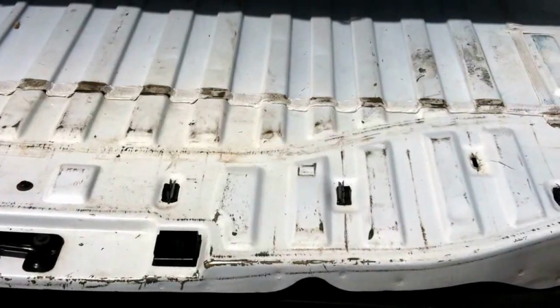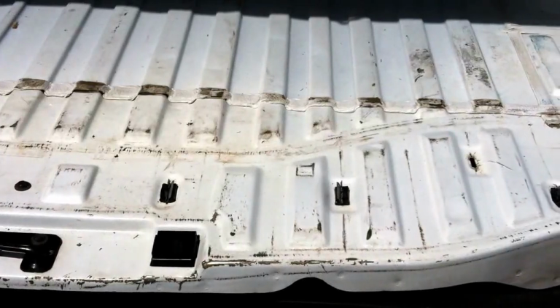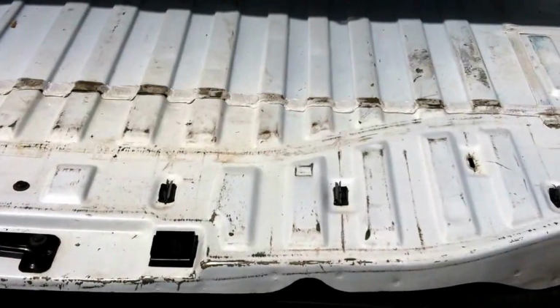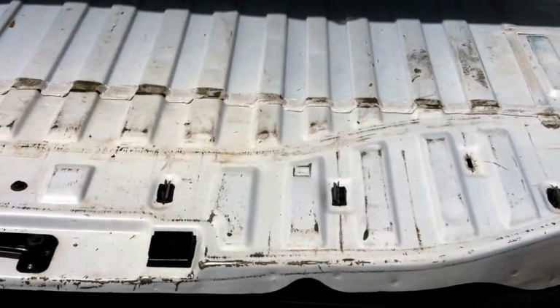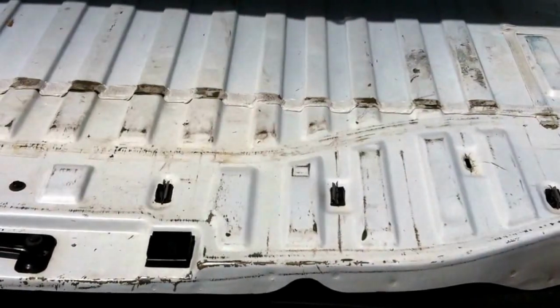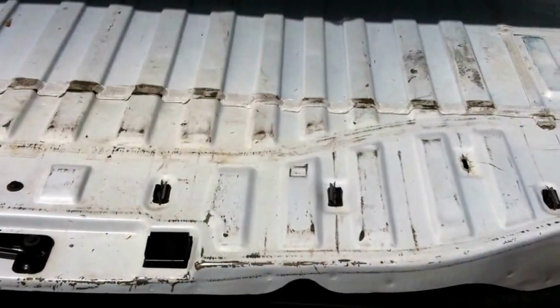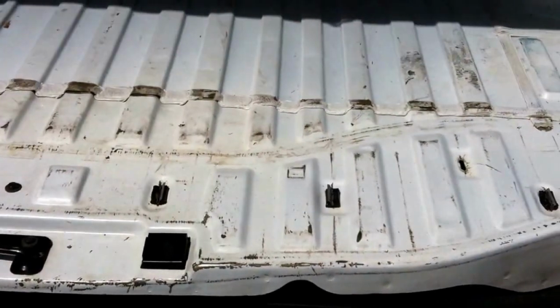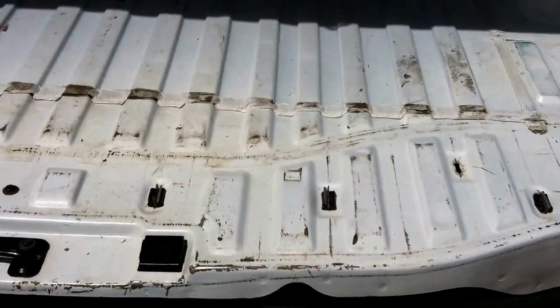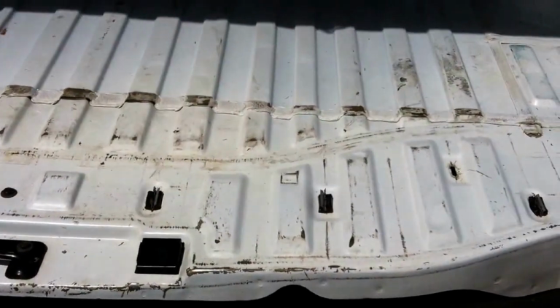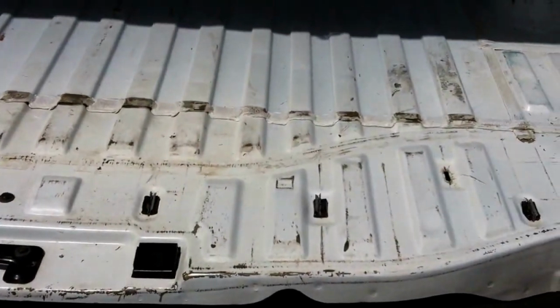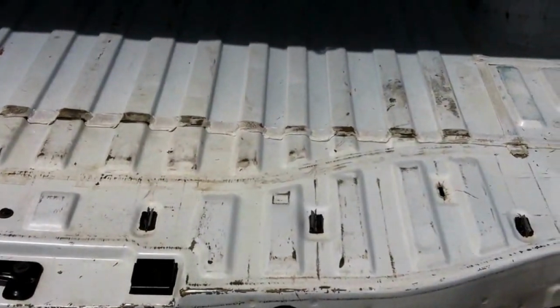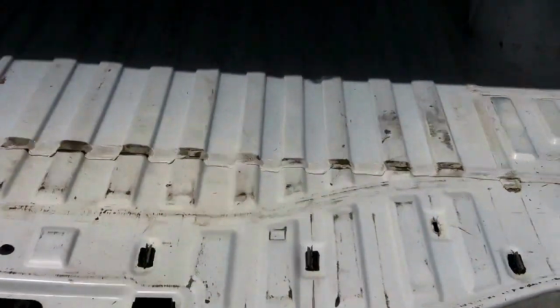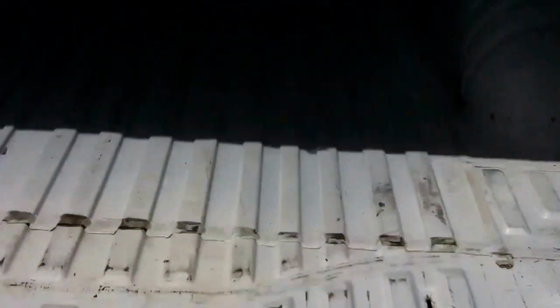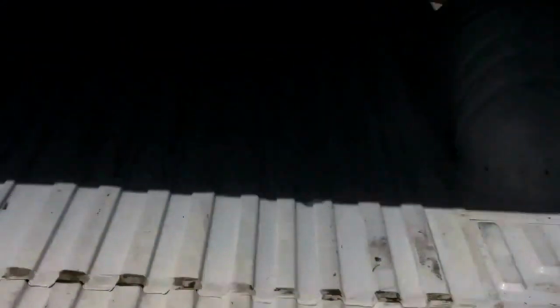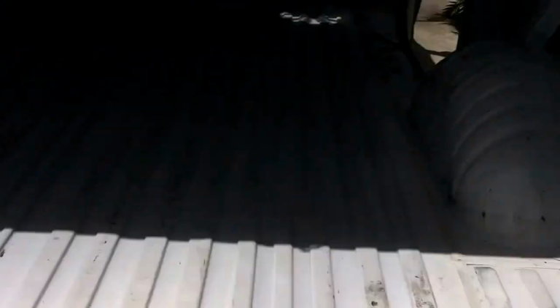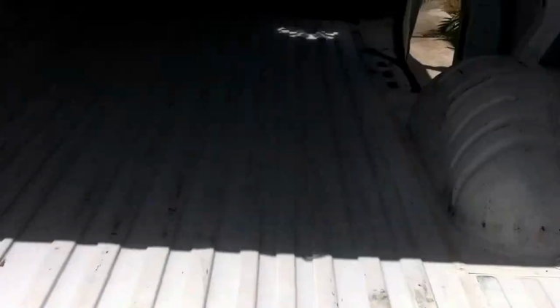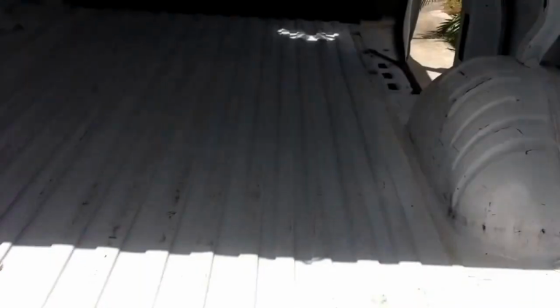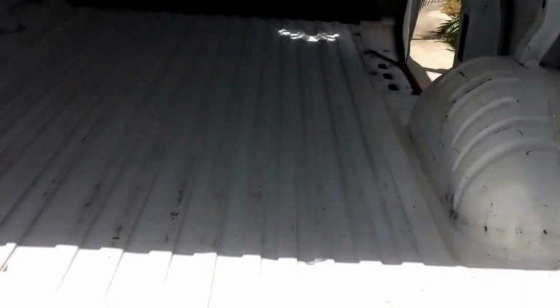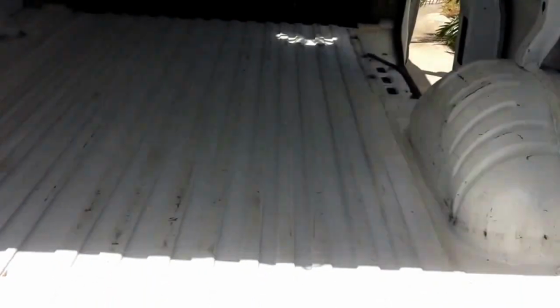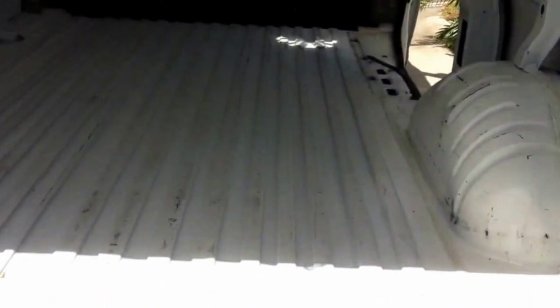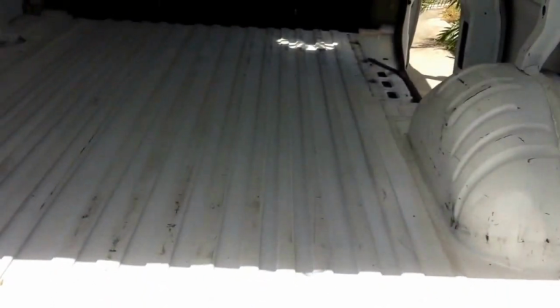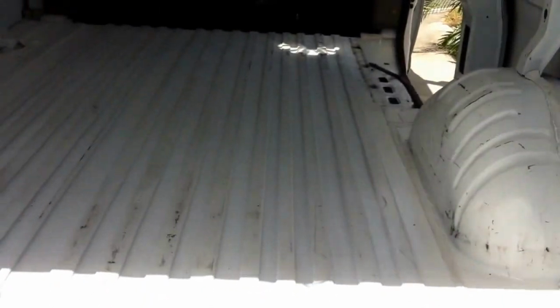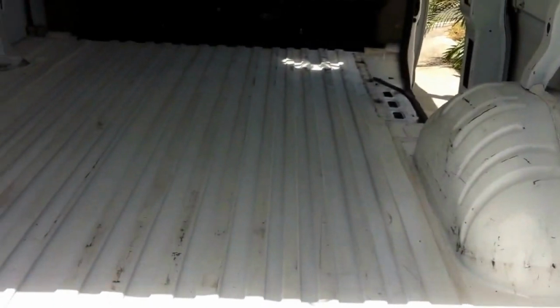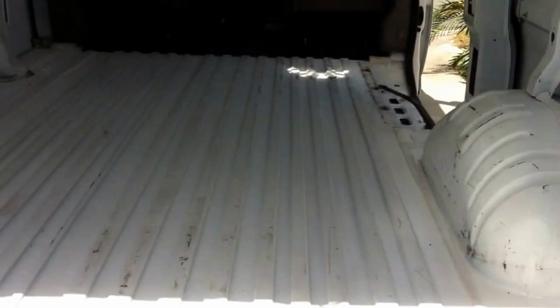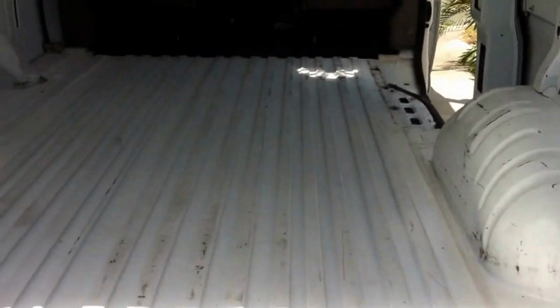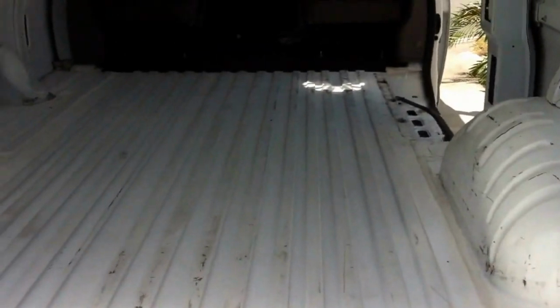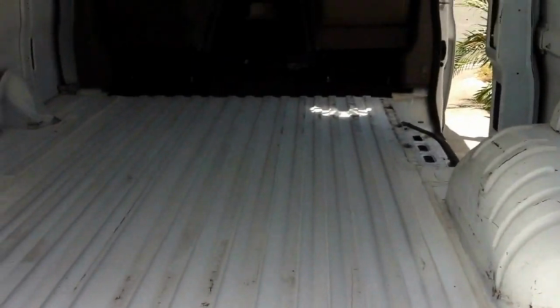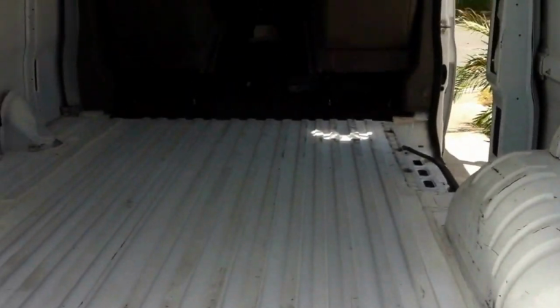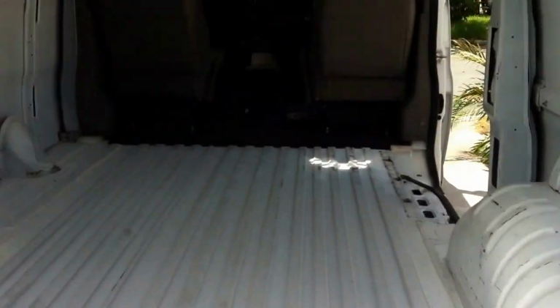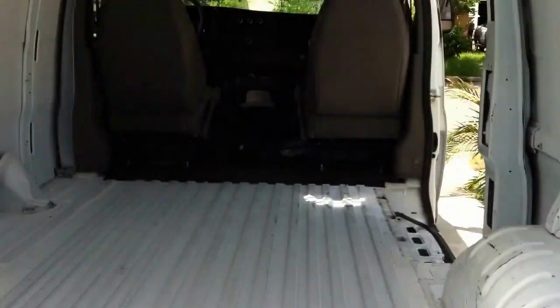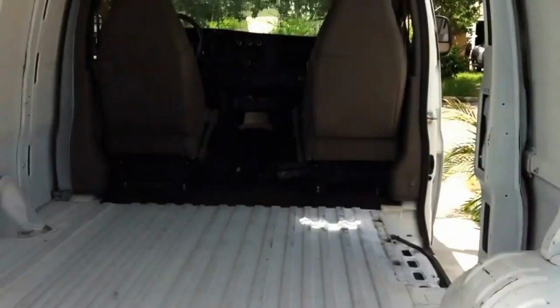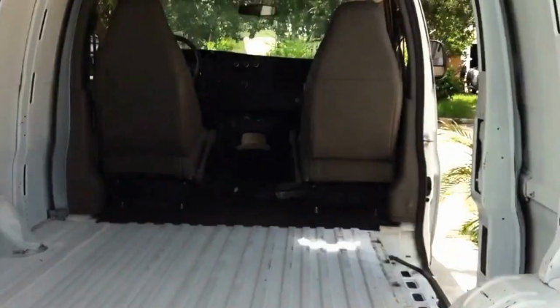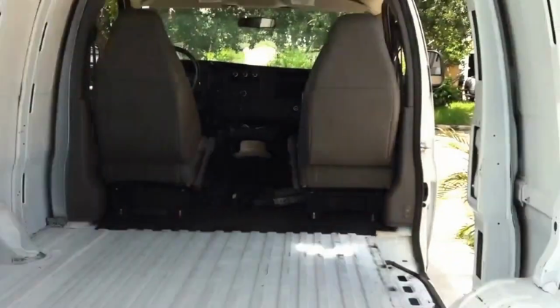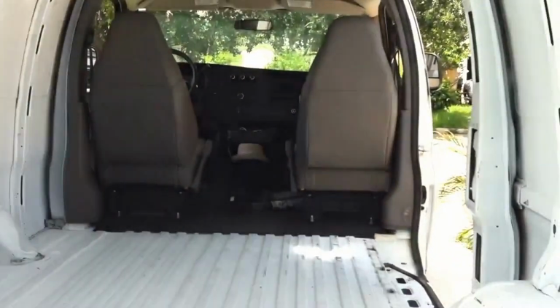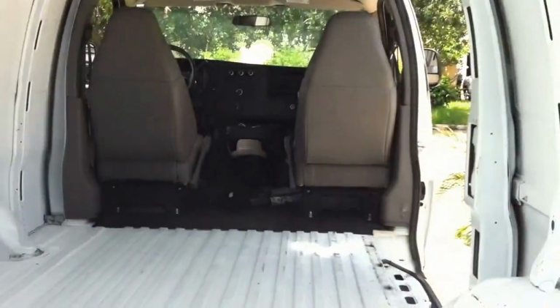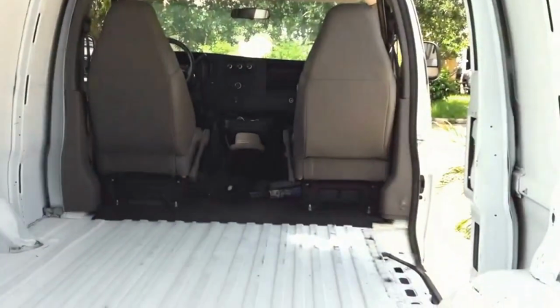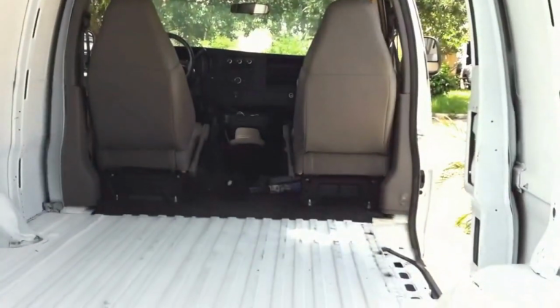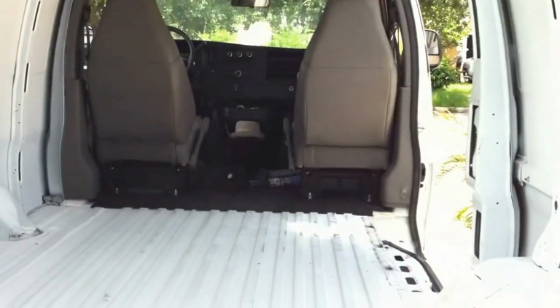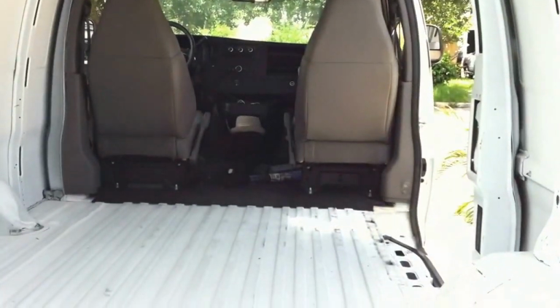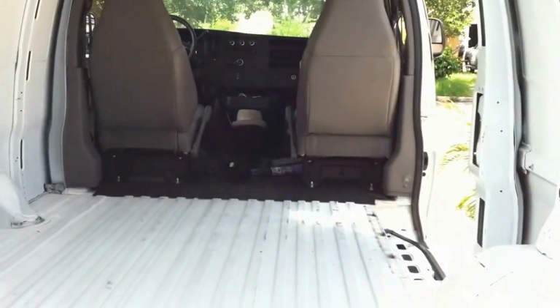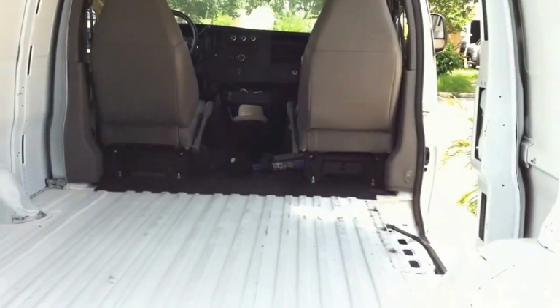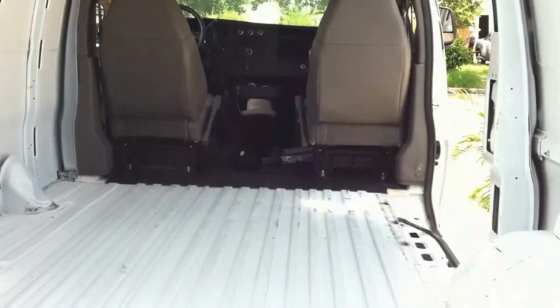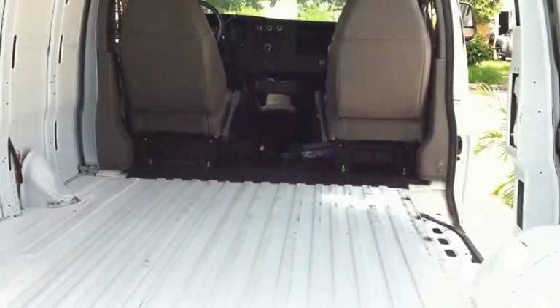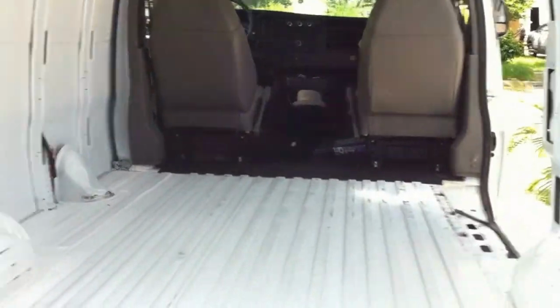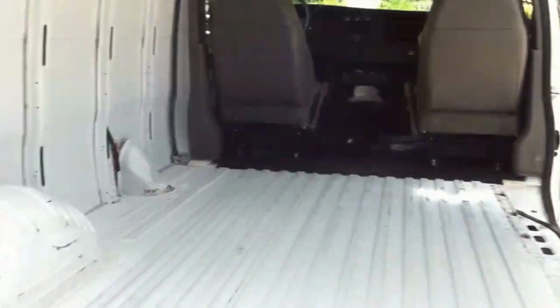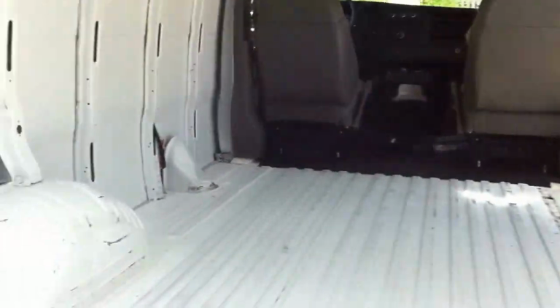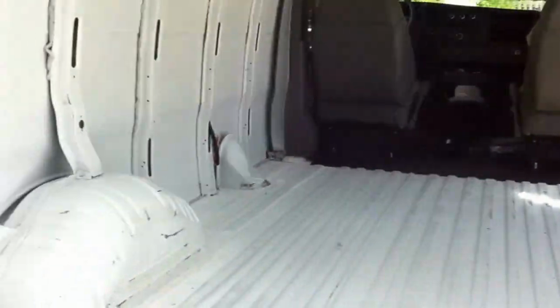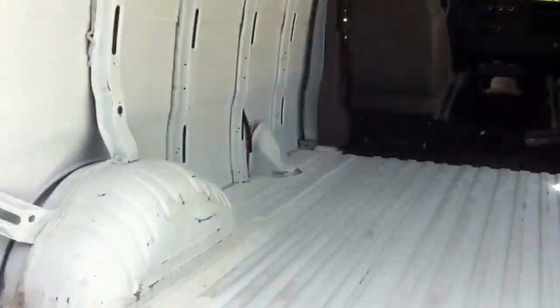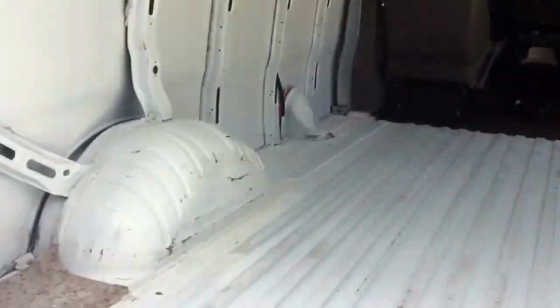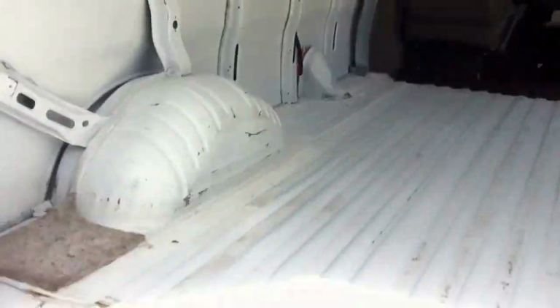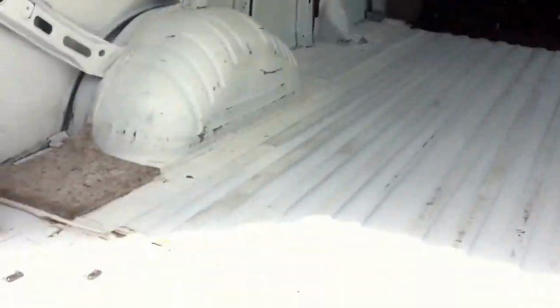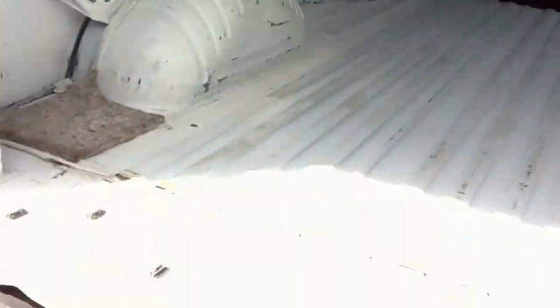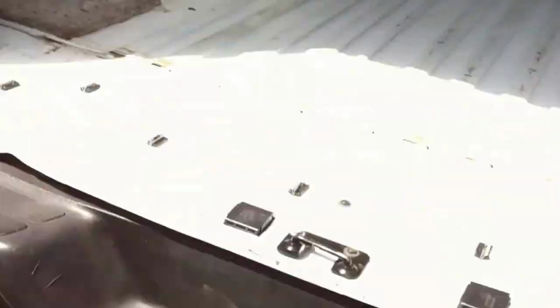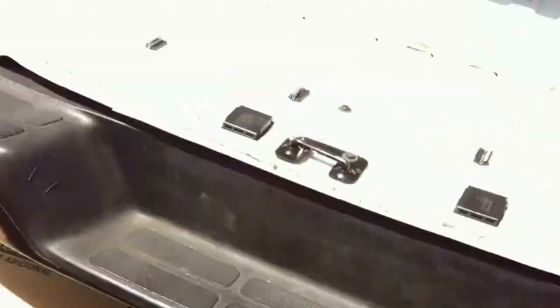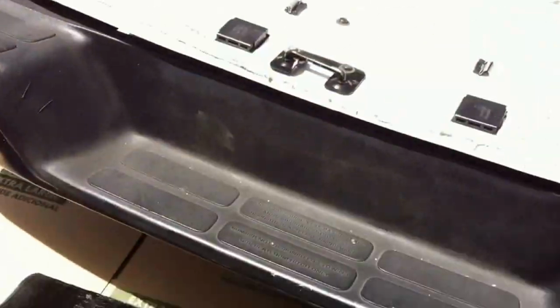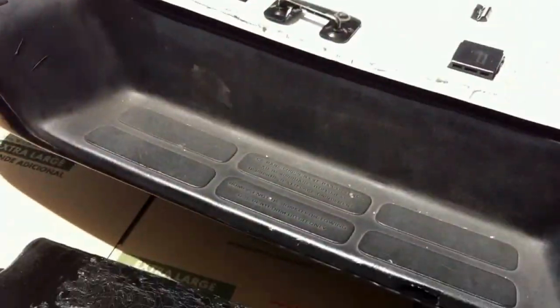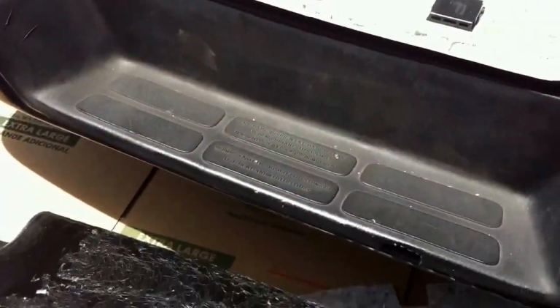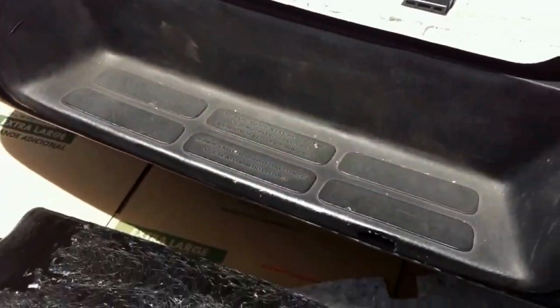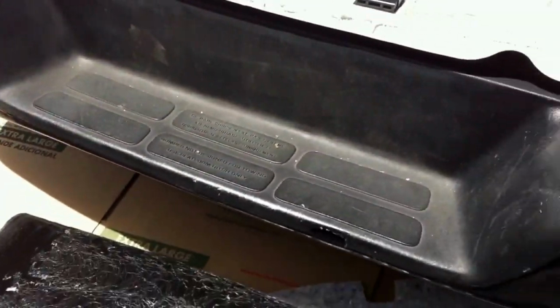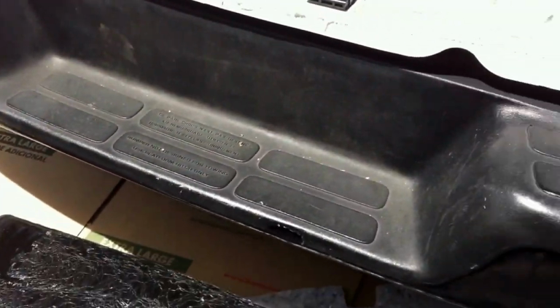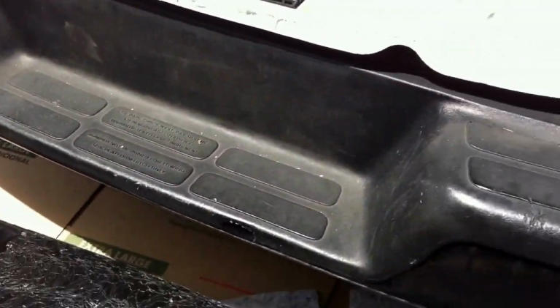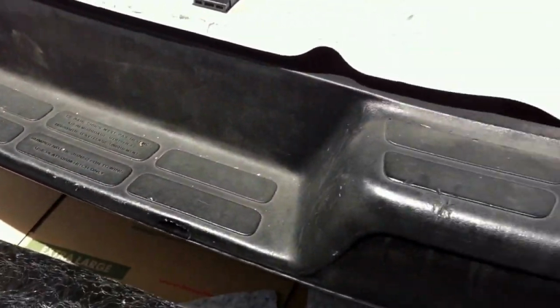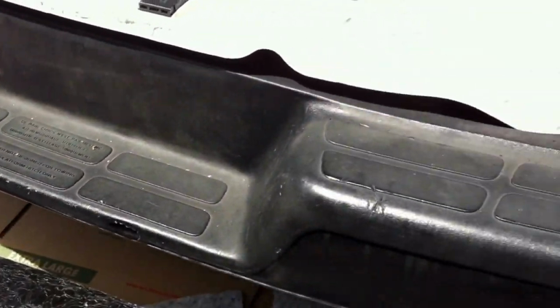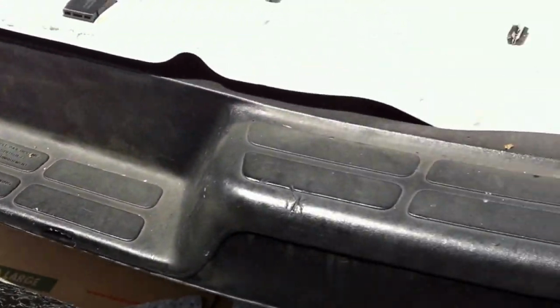Howdy YouTube. Nobody stole my floor mat — I'm just putting insulation in the floor today, and this is why I just pulled it out.